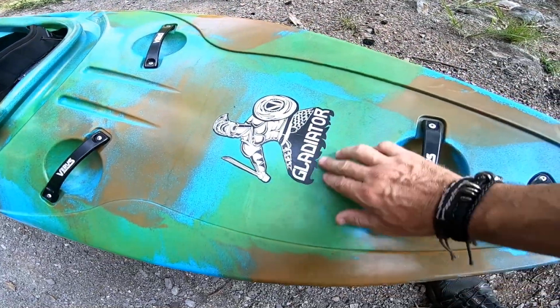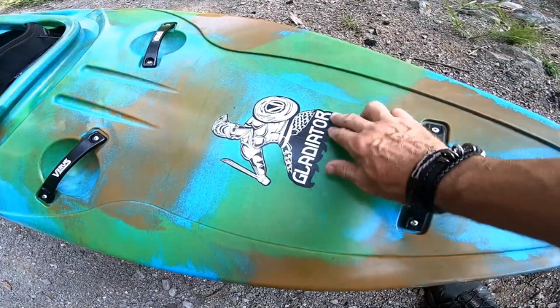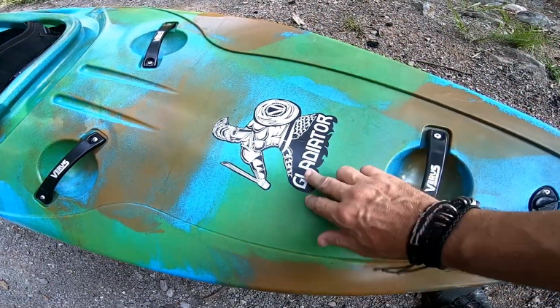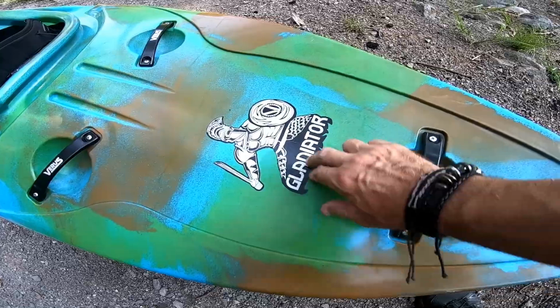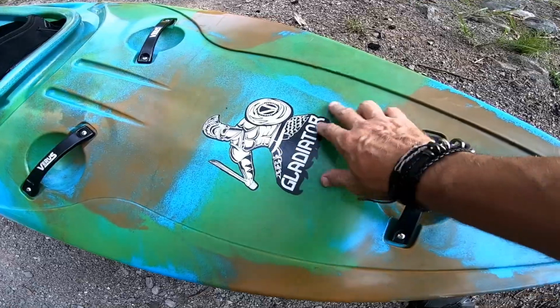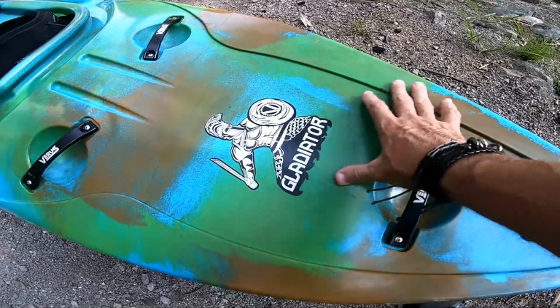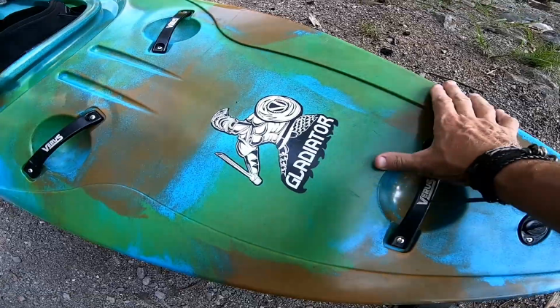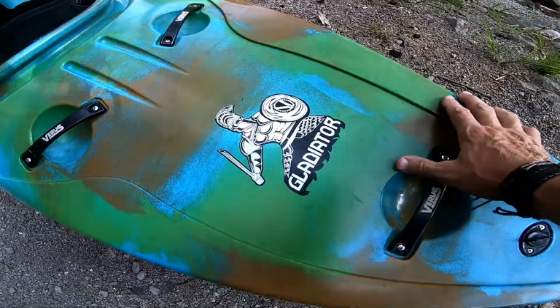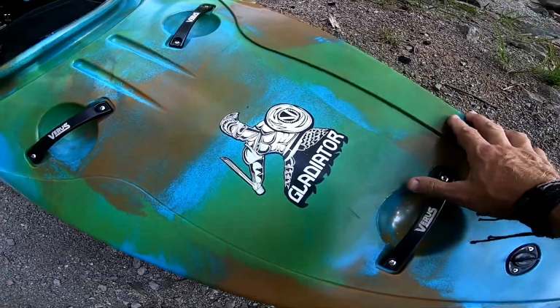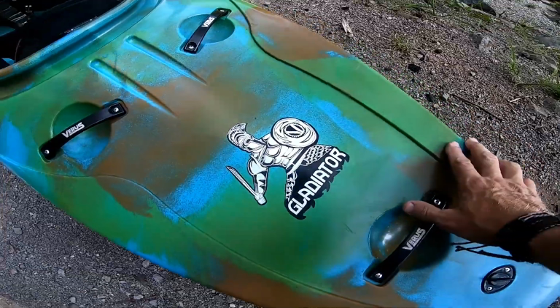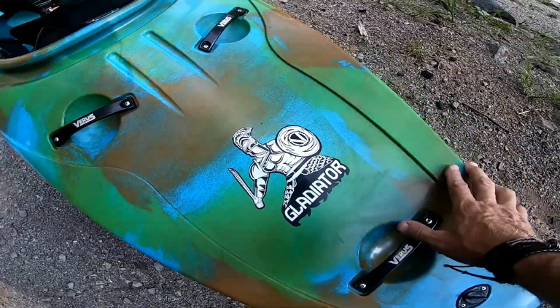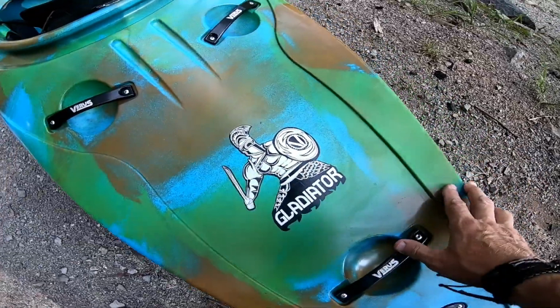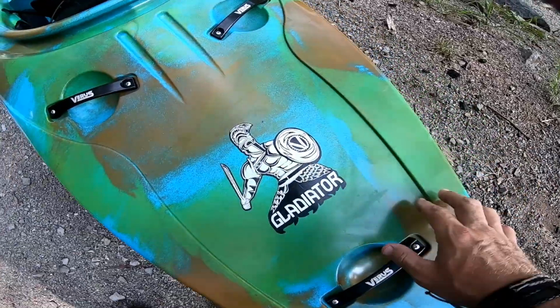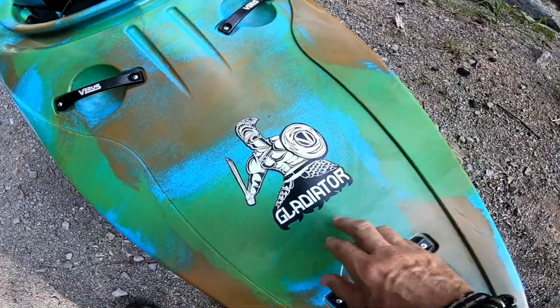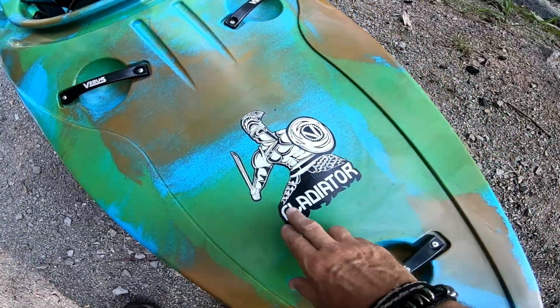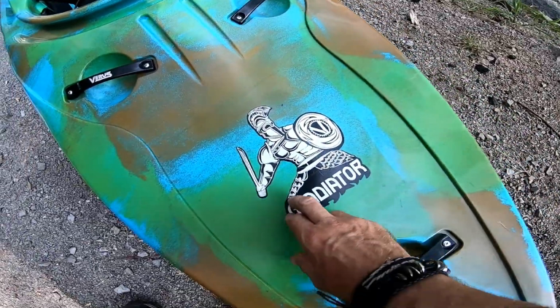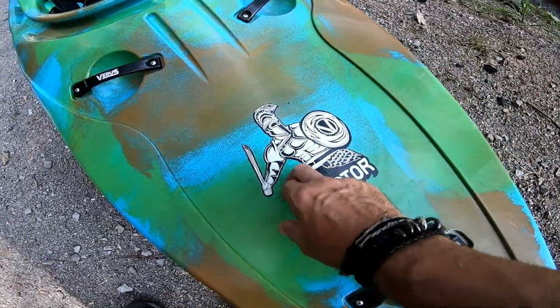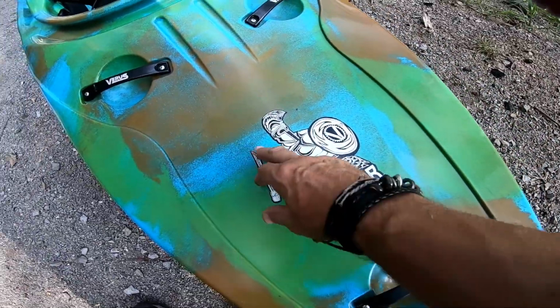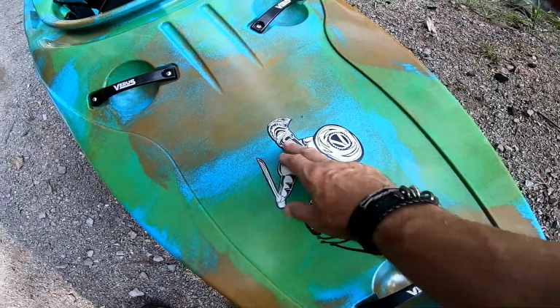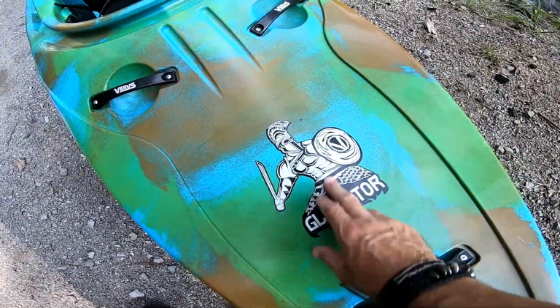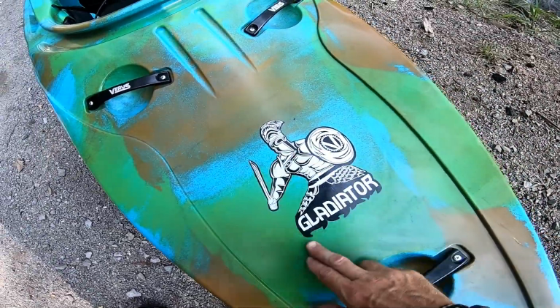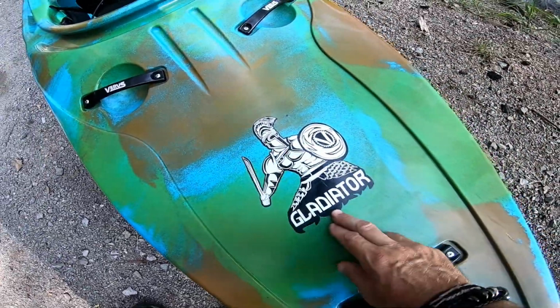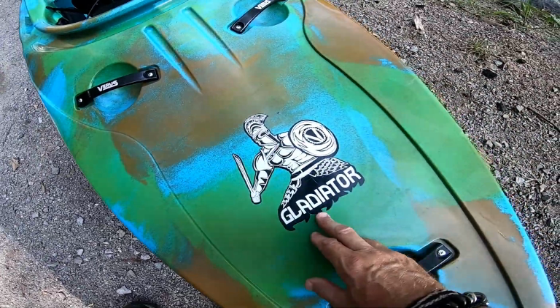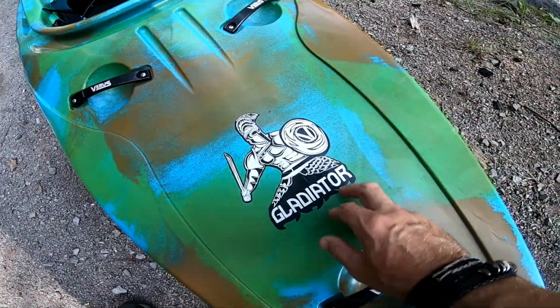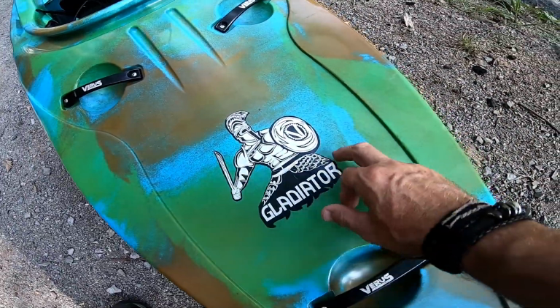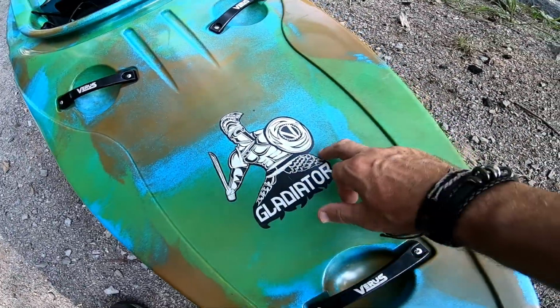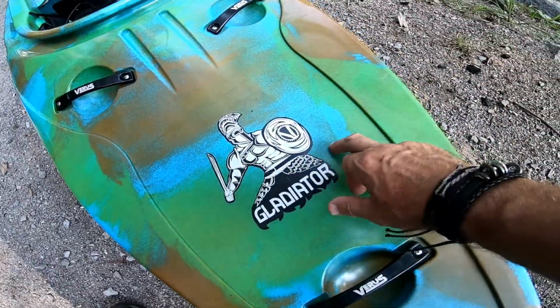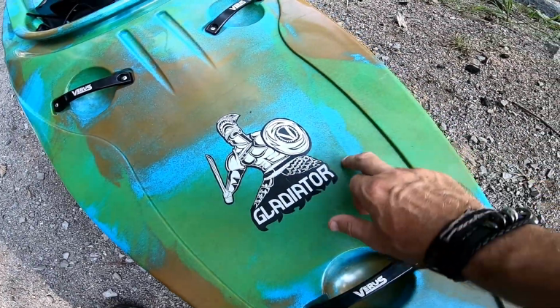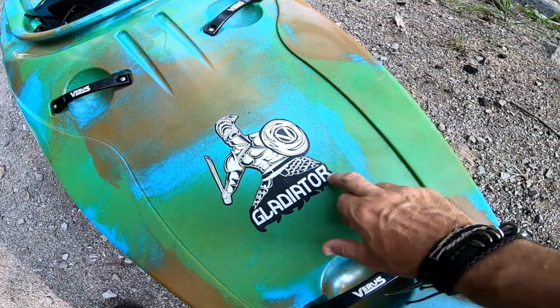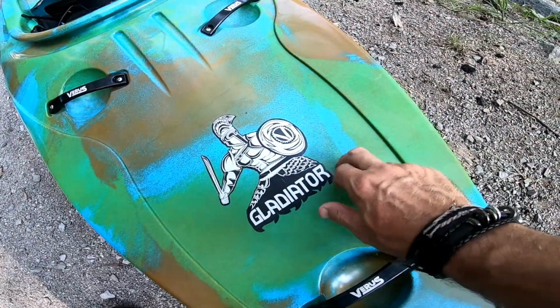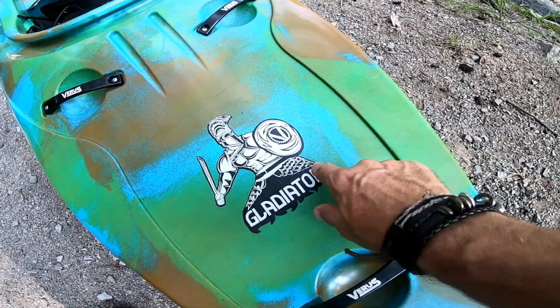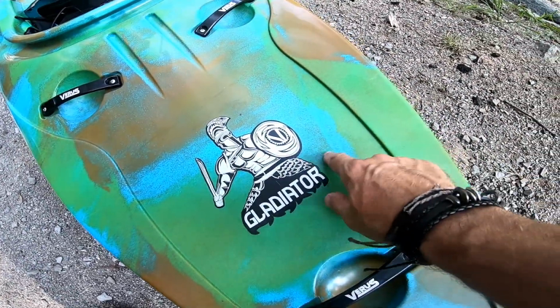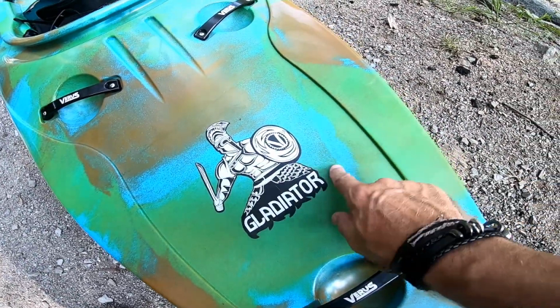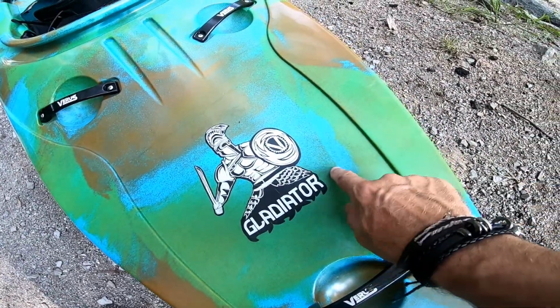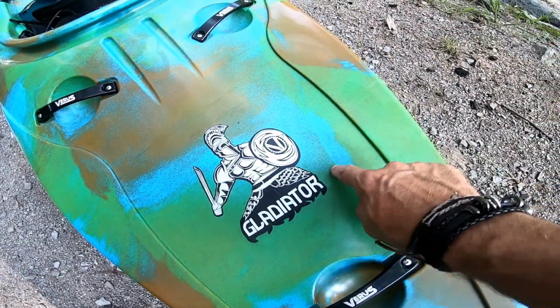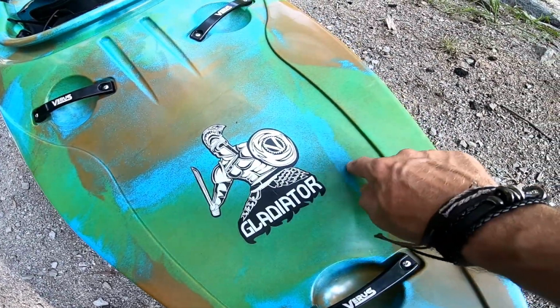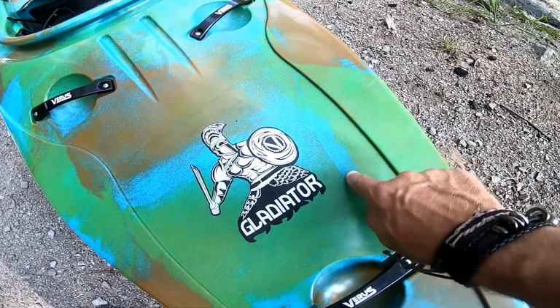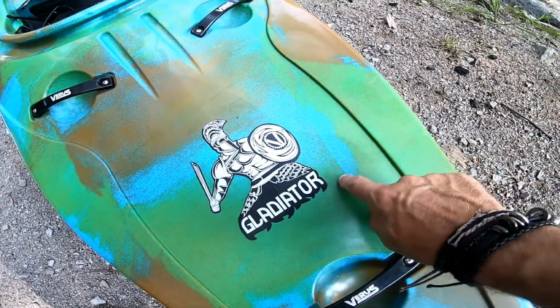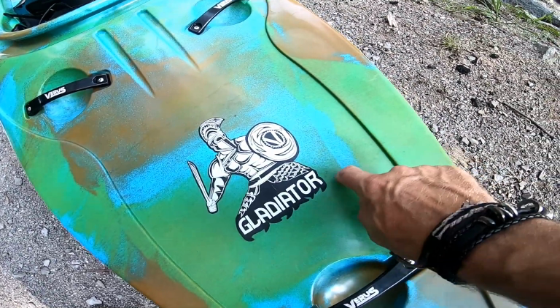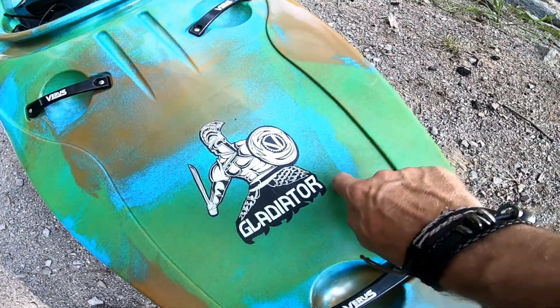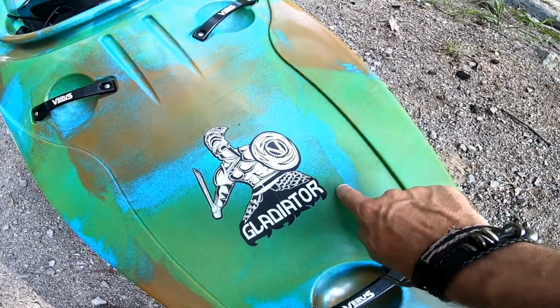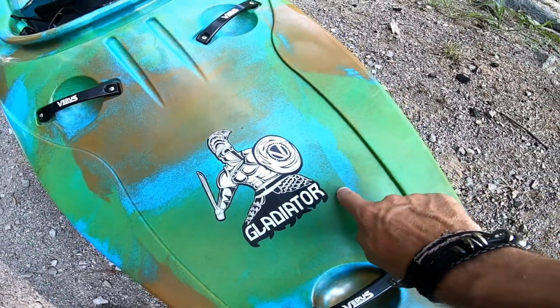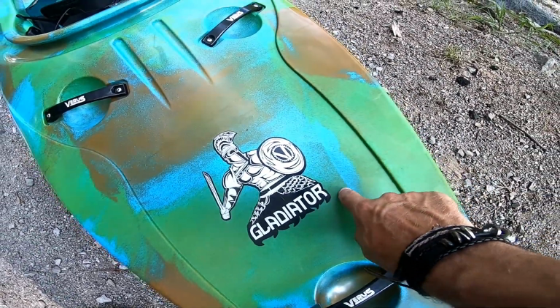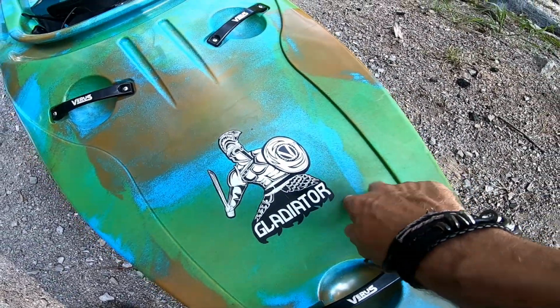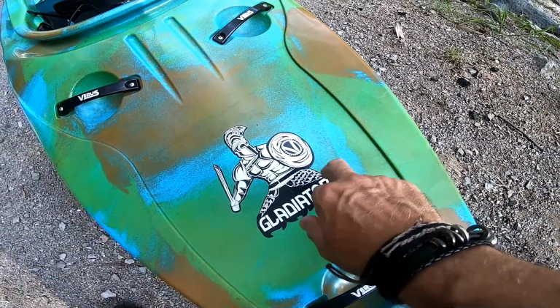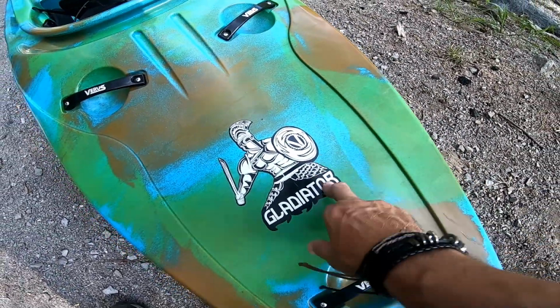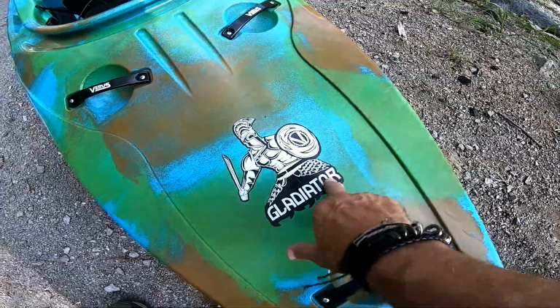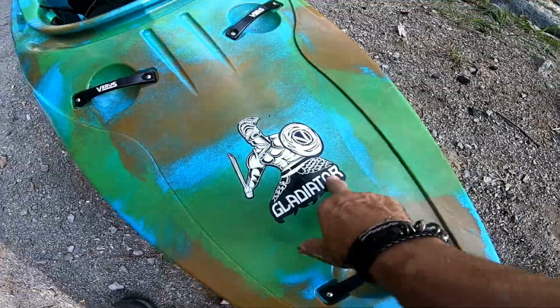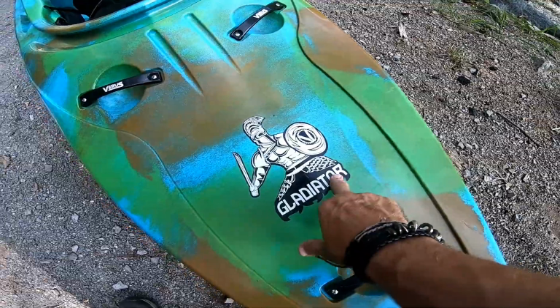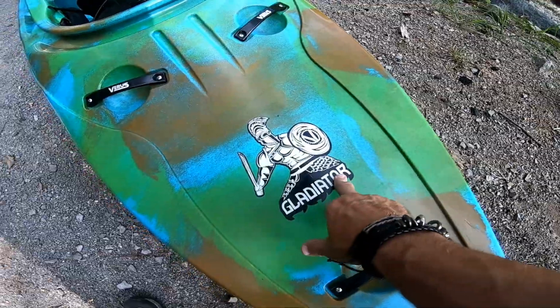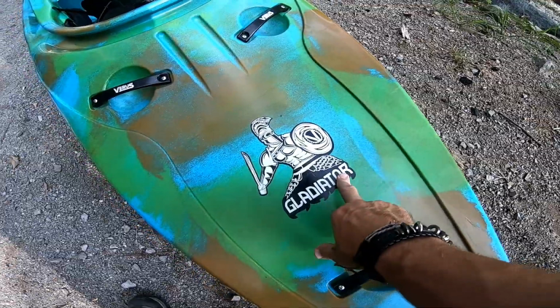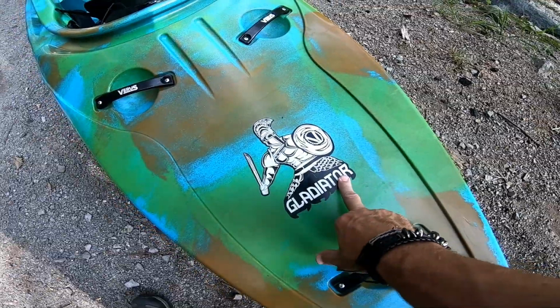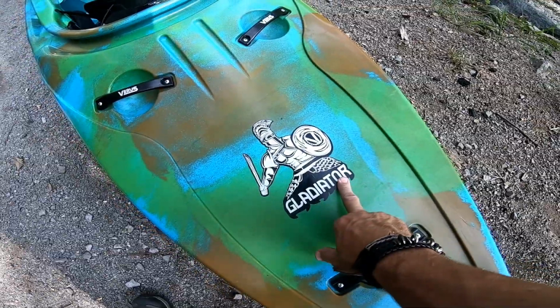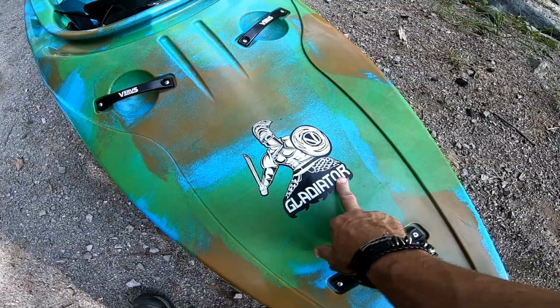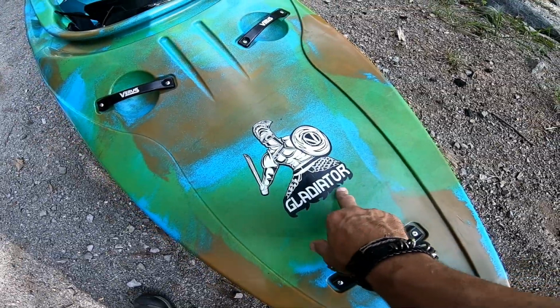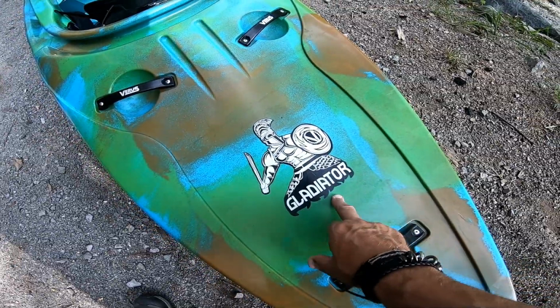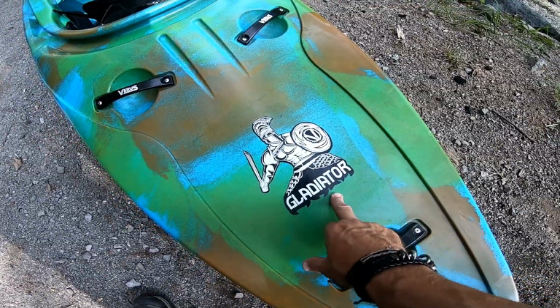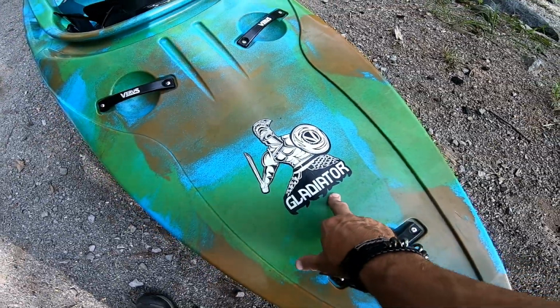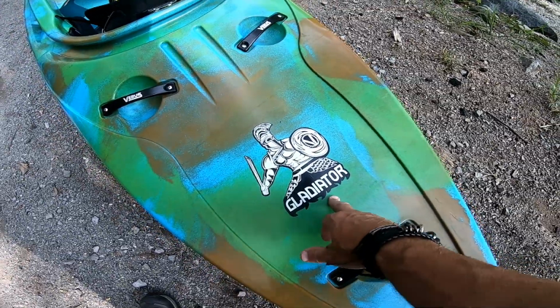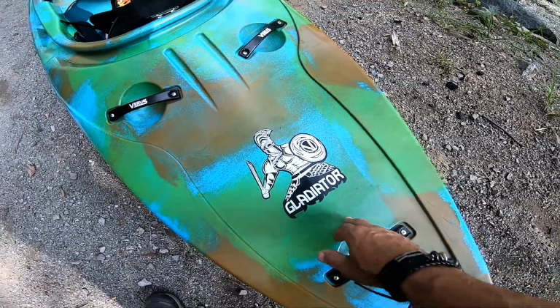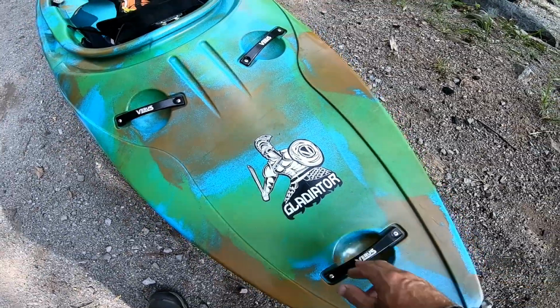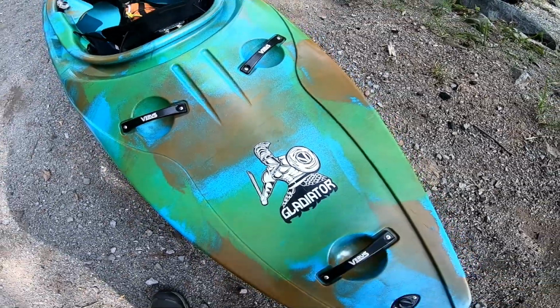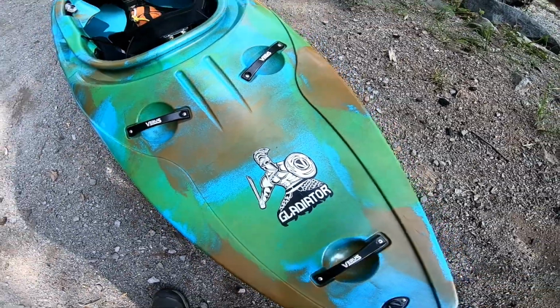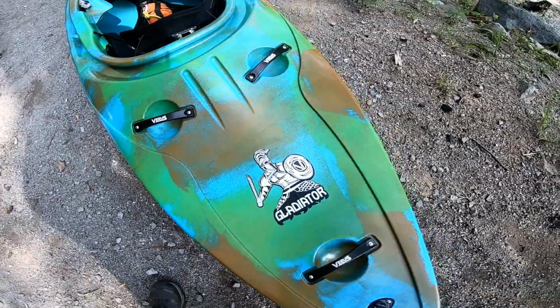As for the Gladiator branding — if it were me, I would have gone with 'Gladiator 2.0' on the boat itself, but this does not have a 2.0 designation on it.